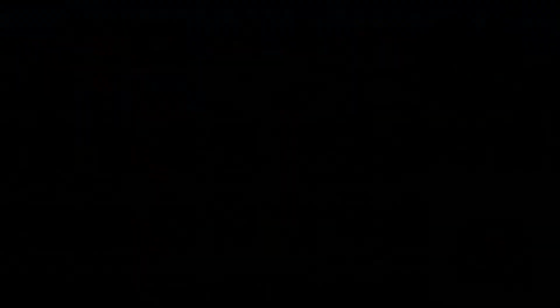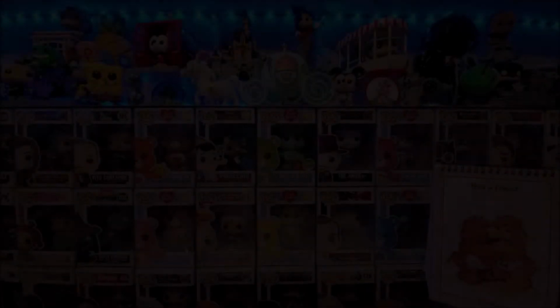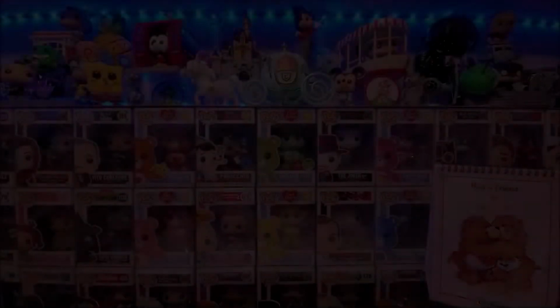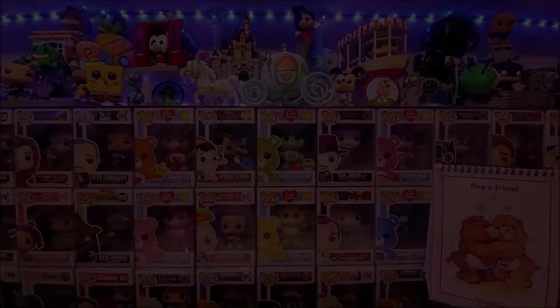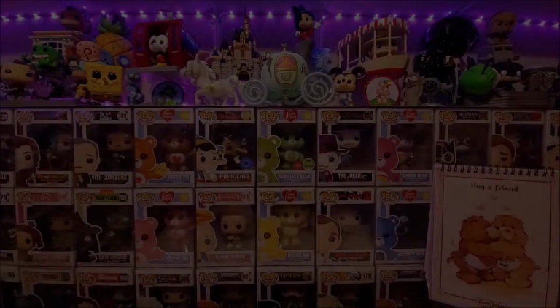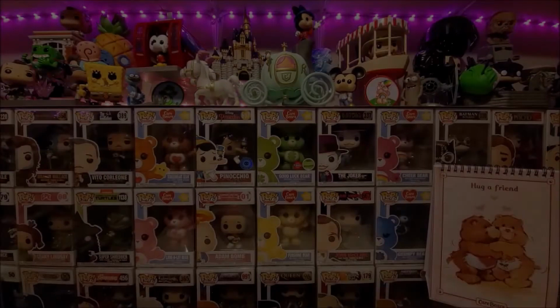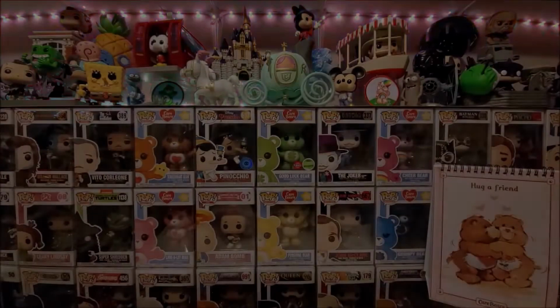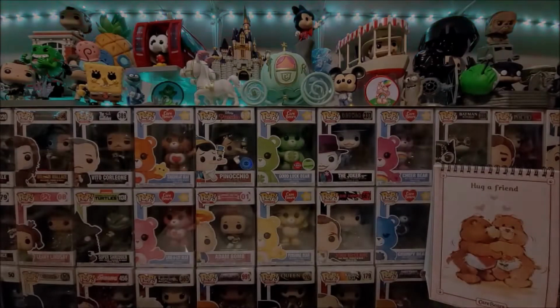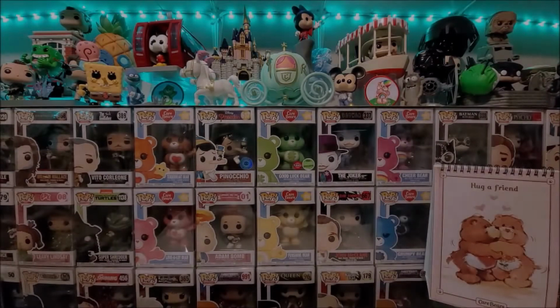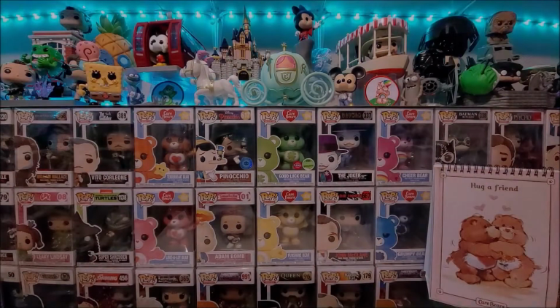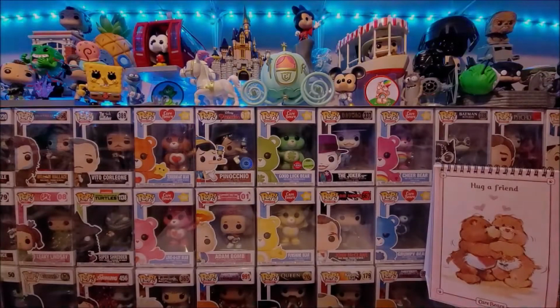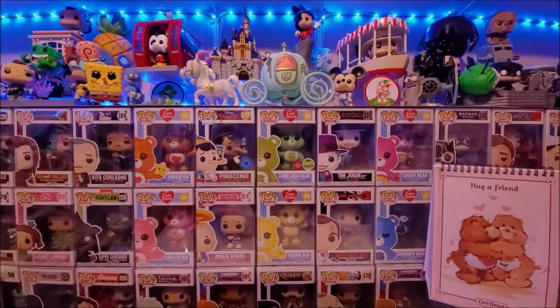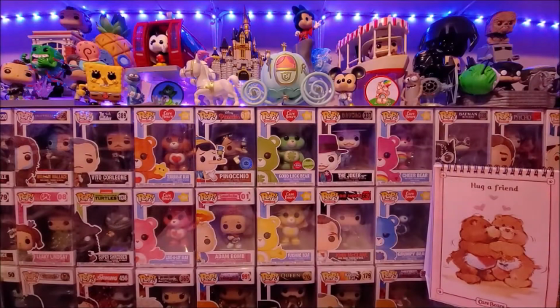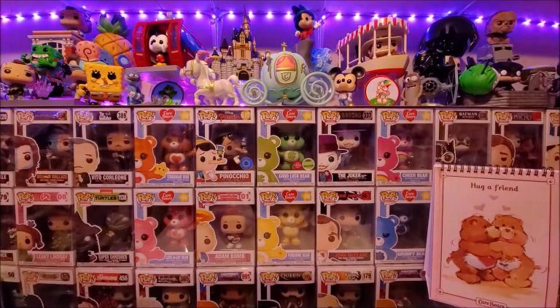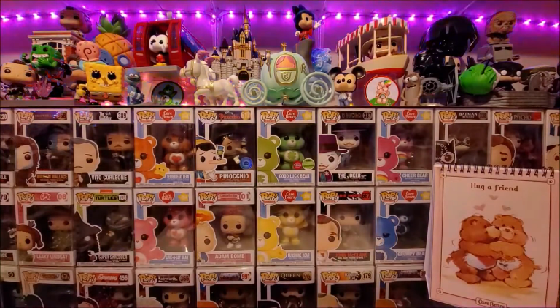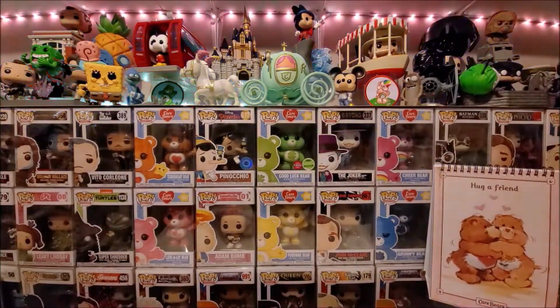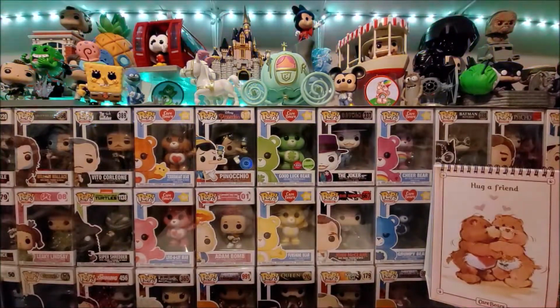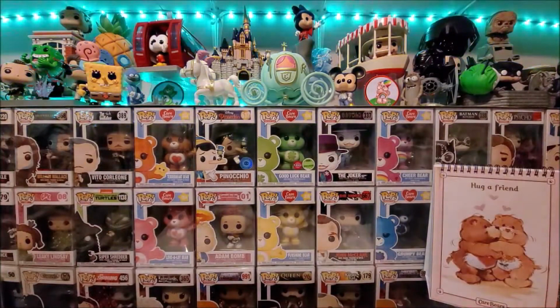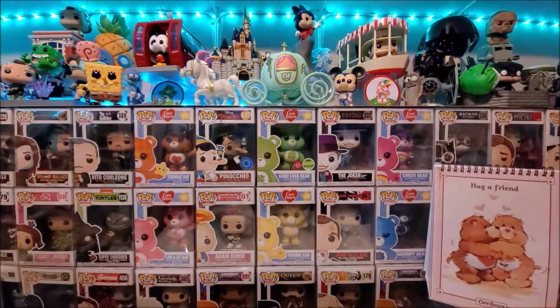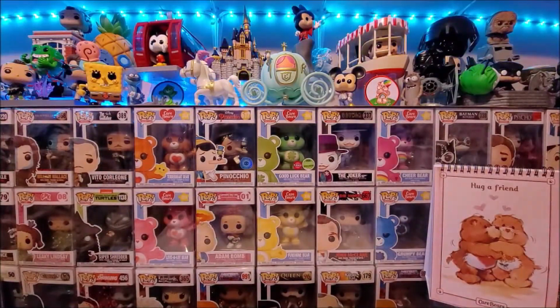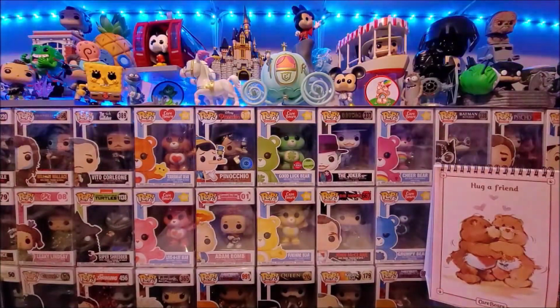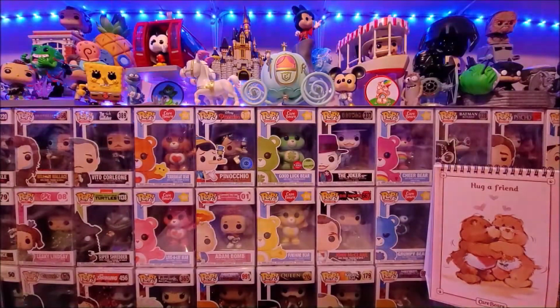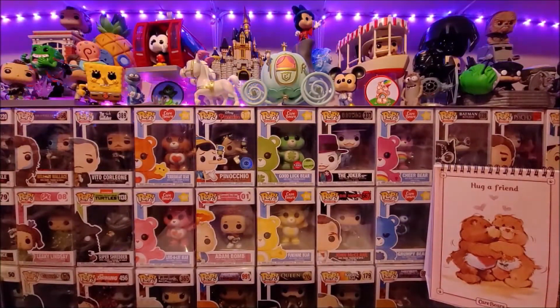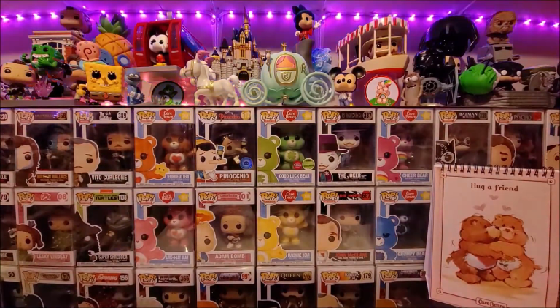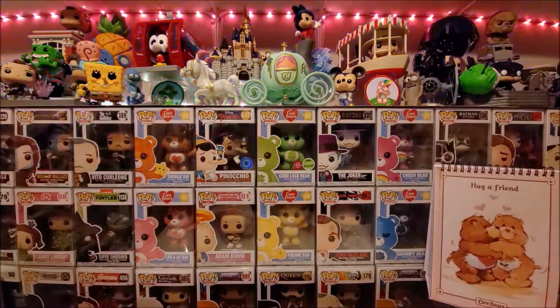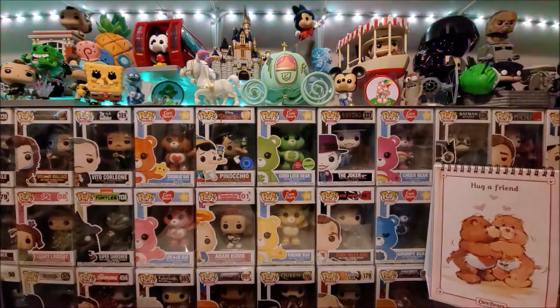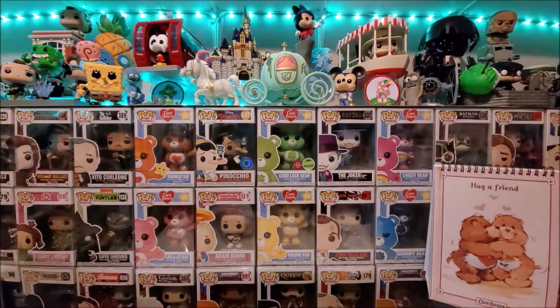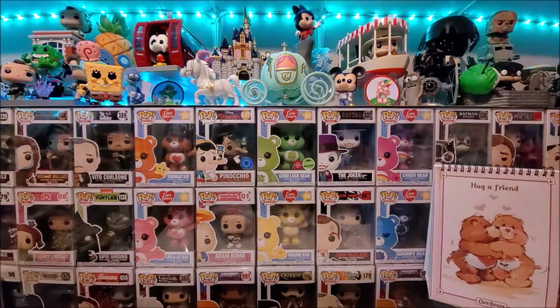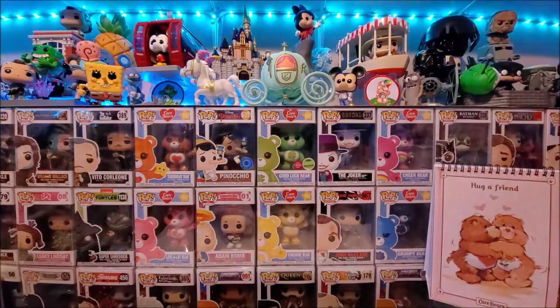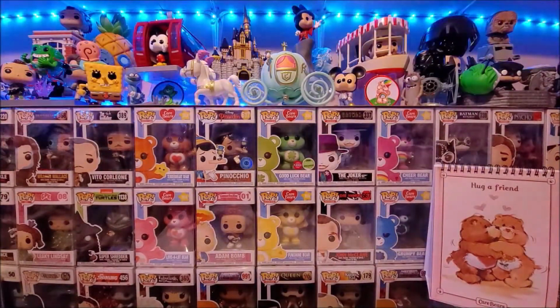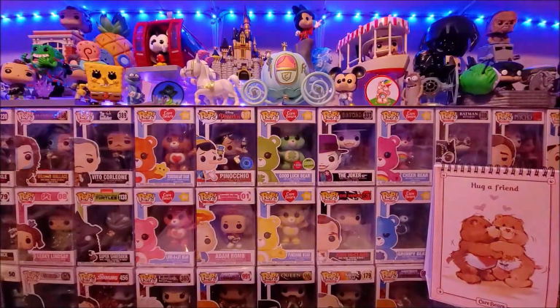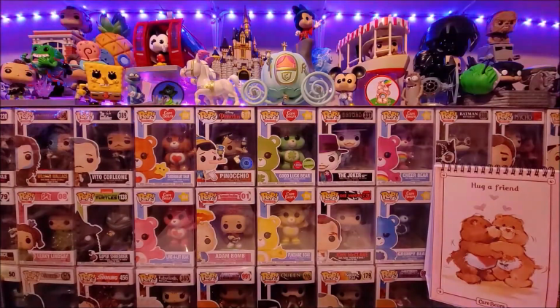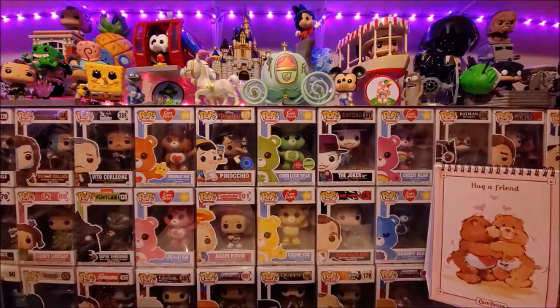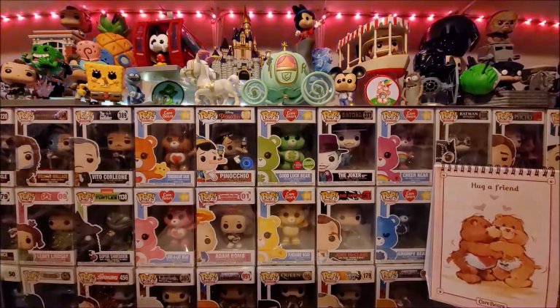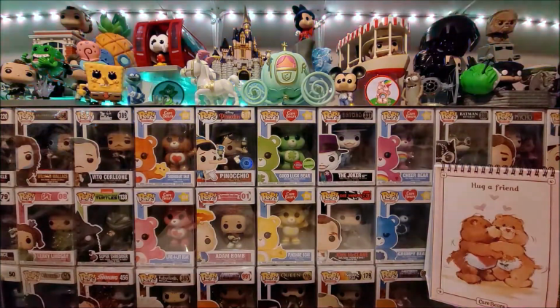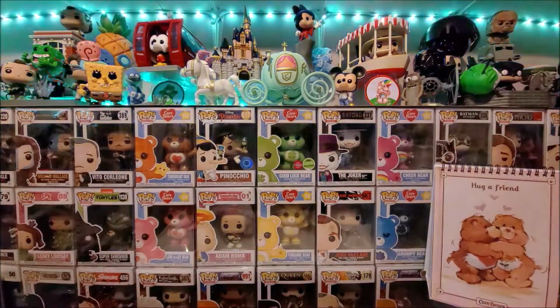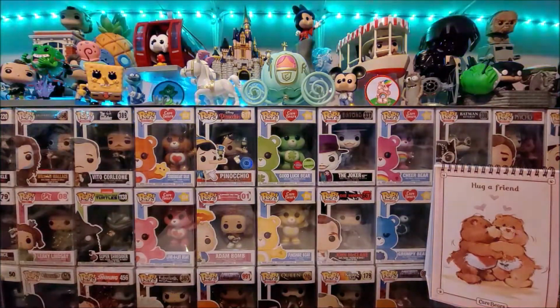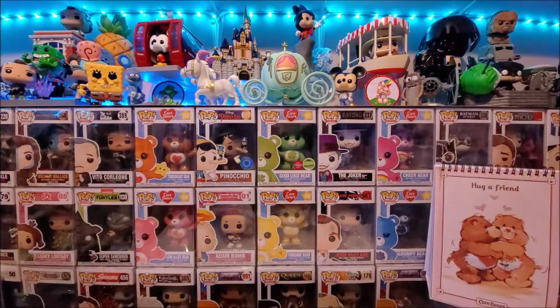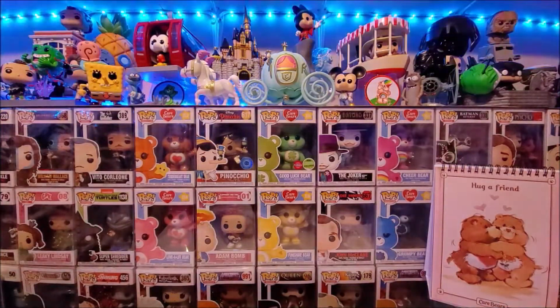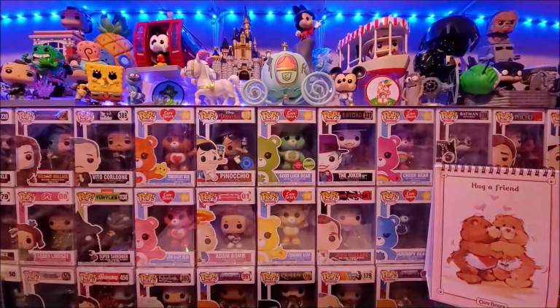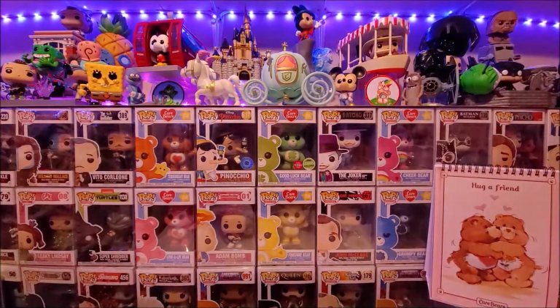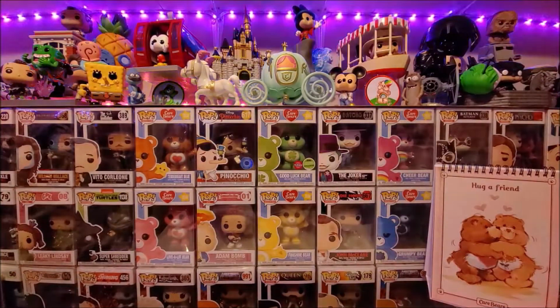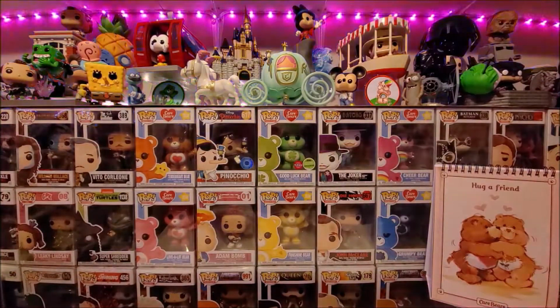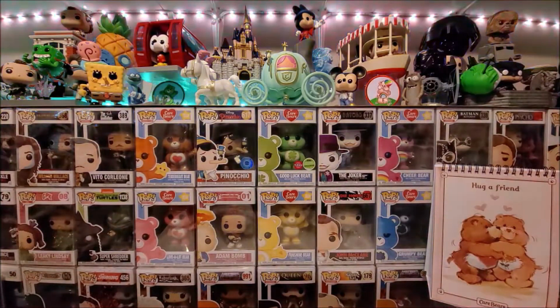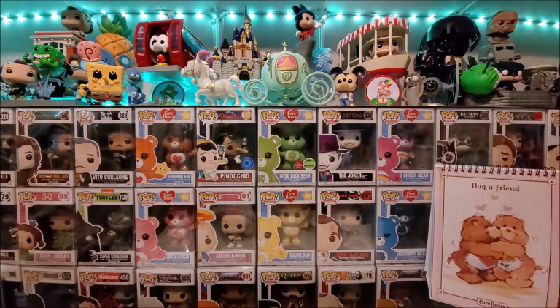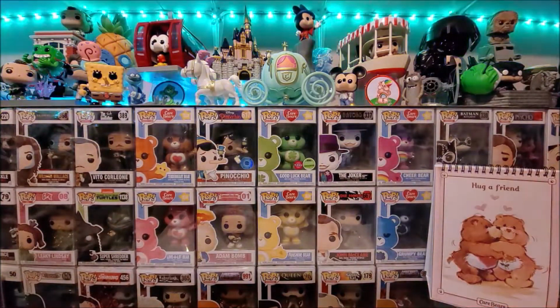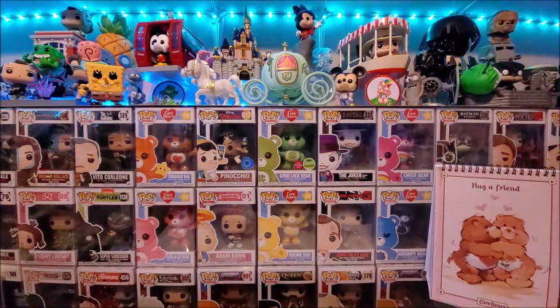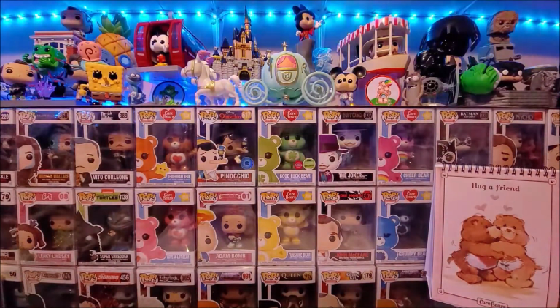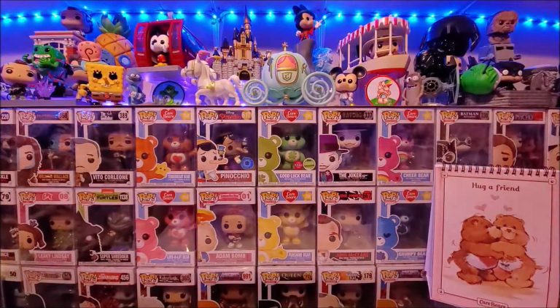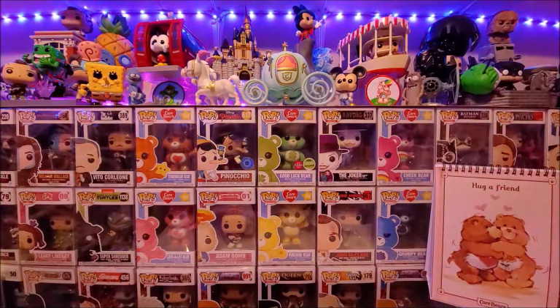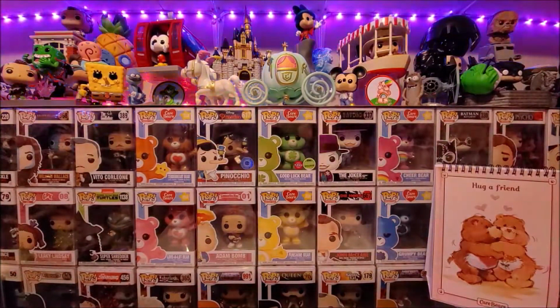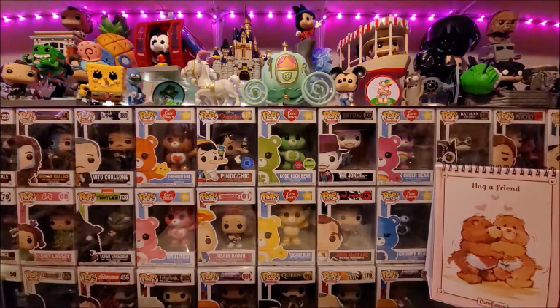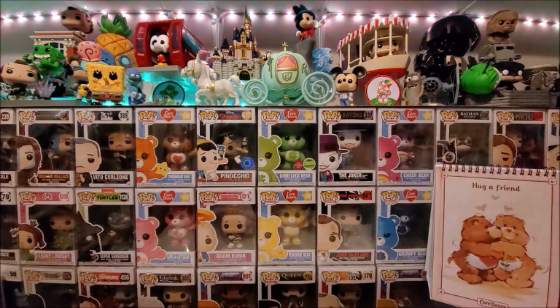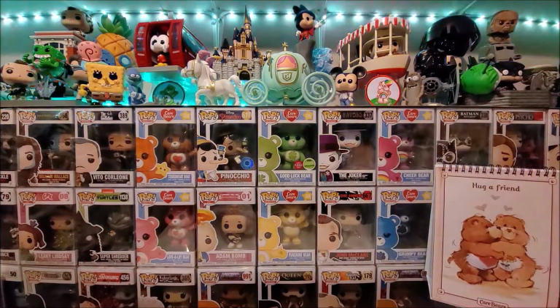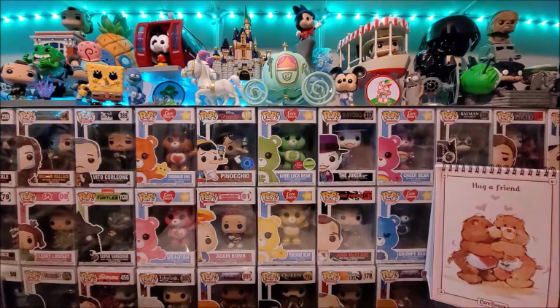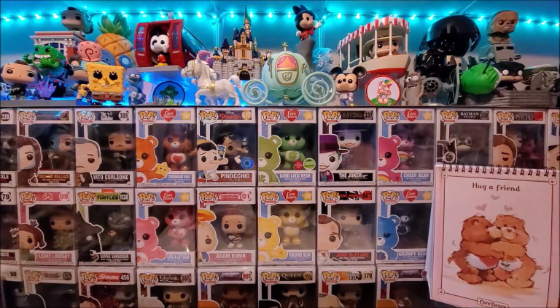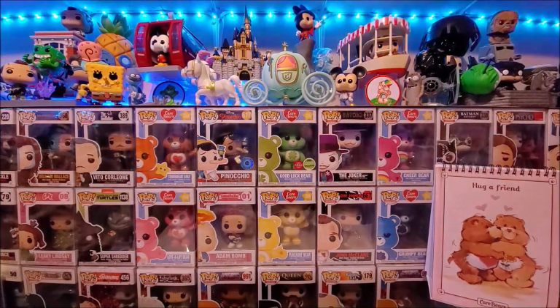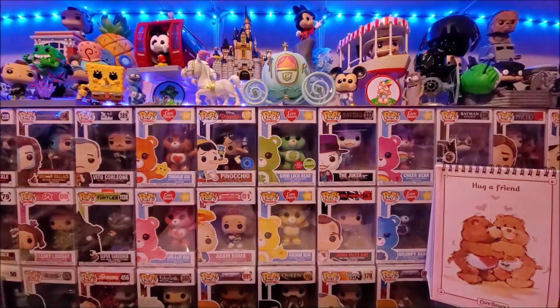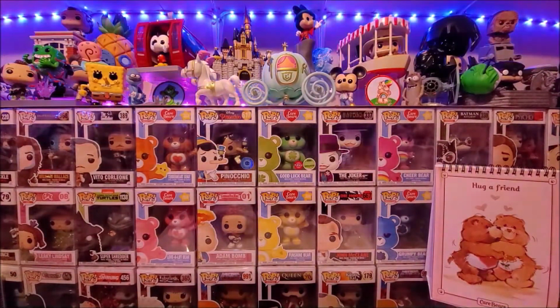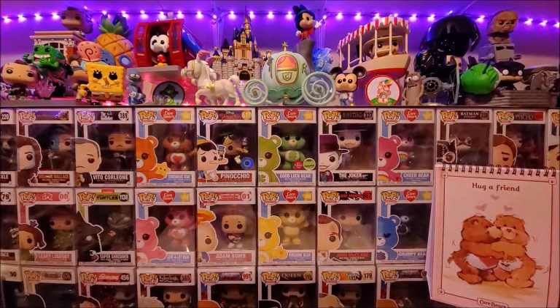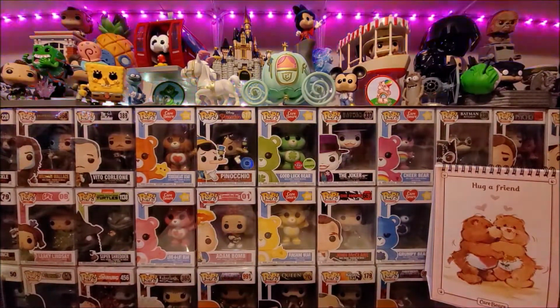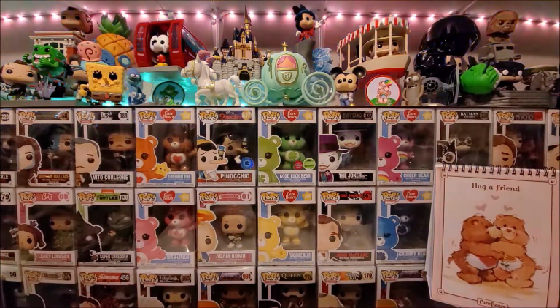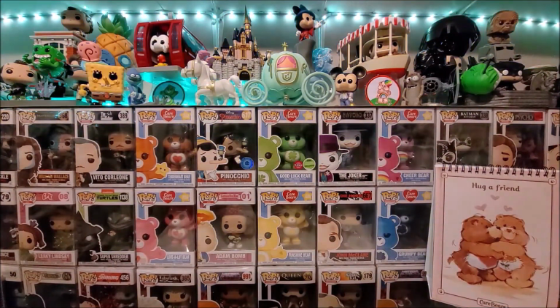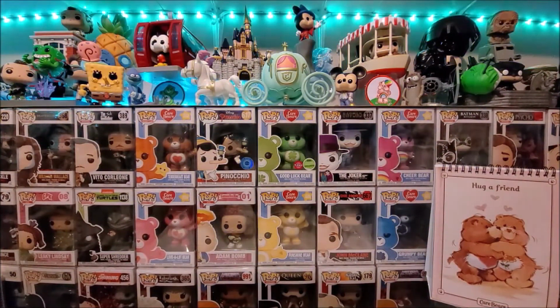Thanks for tuning in to my third Care Bear collection video, a showcase of my haul over the past four months.